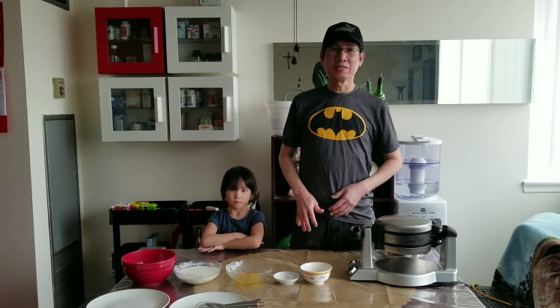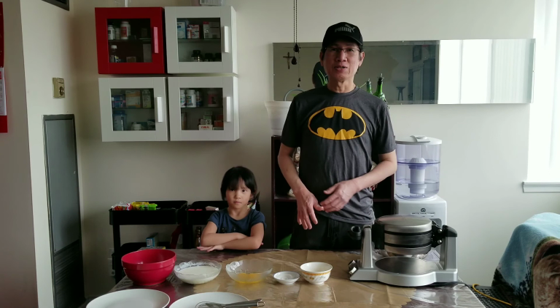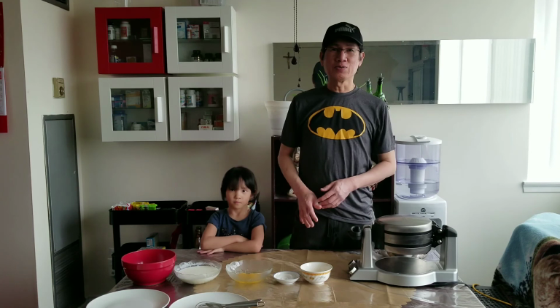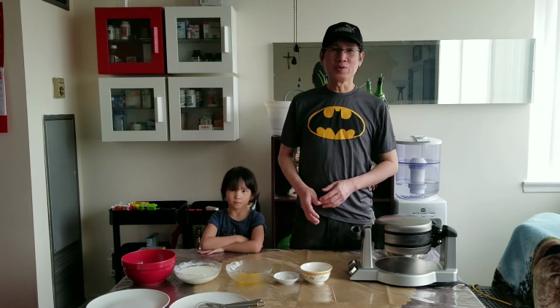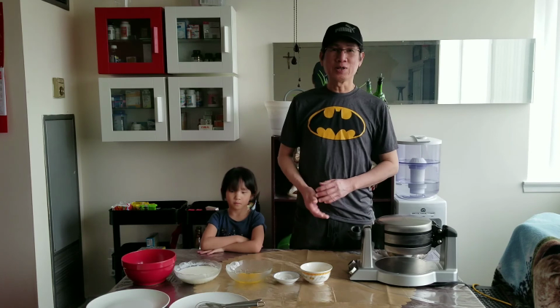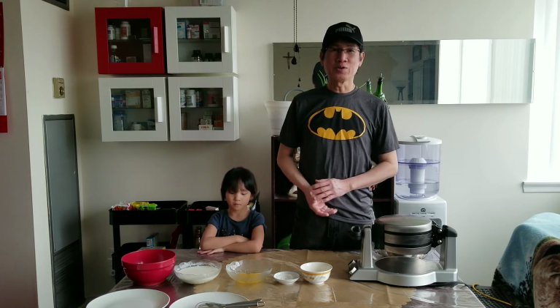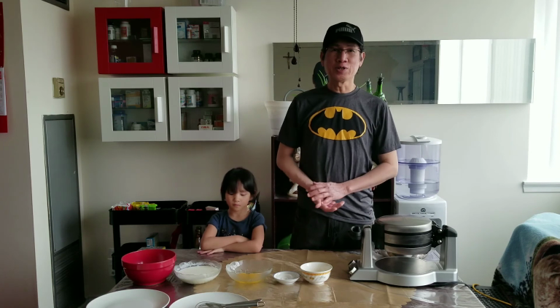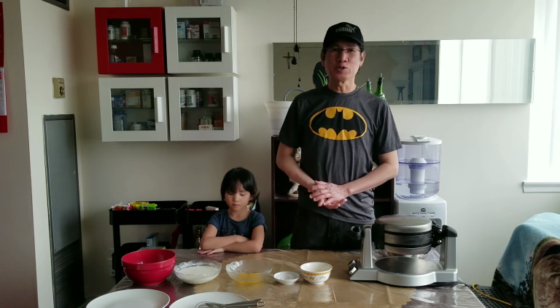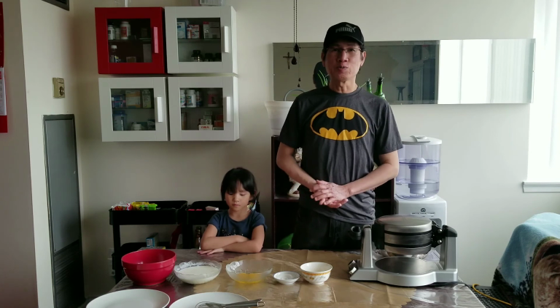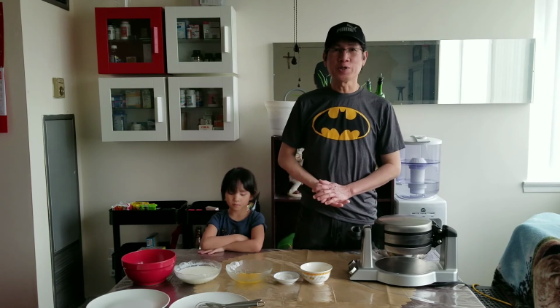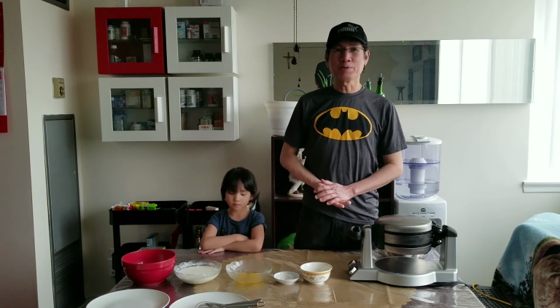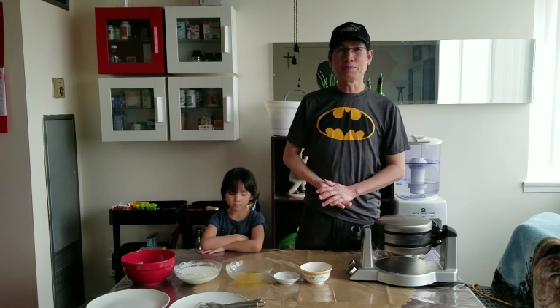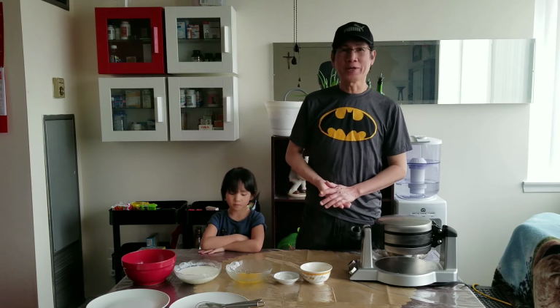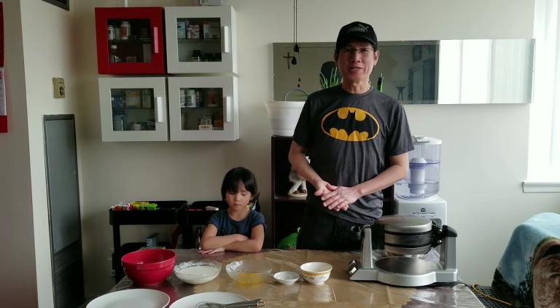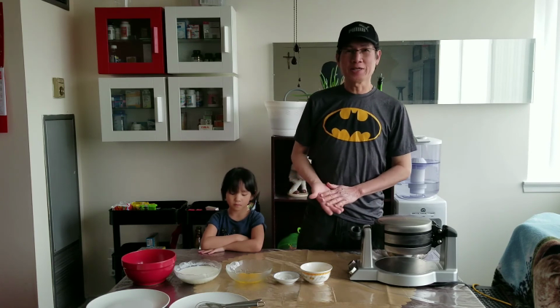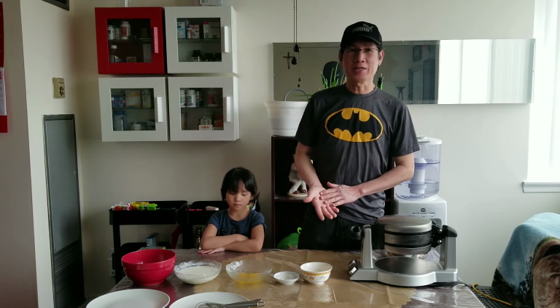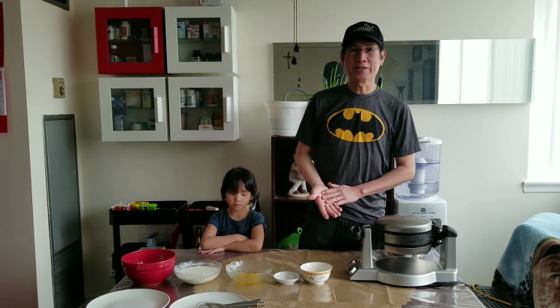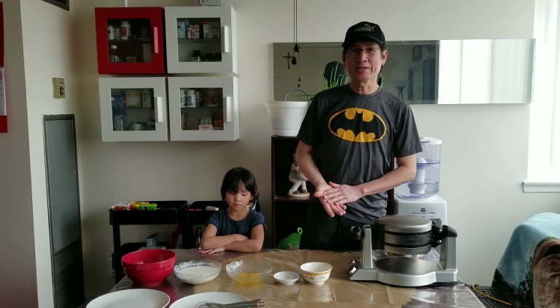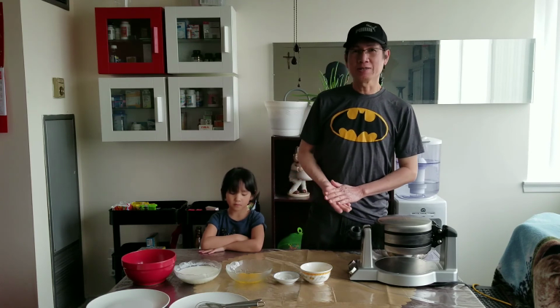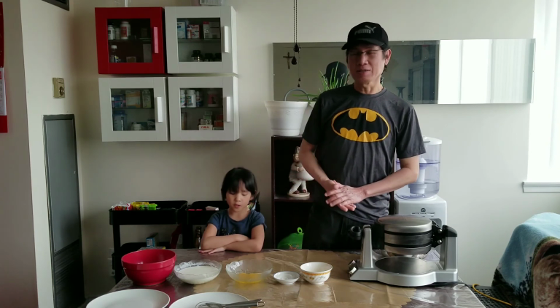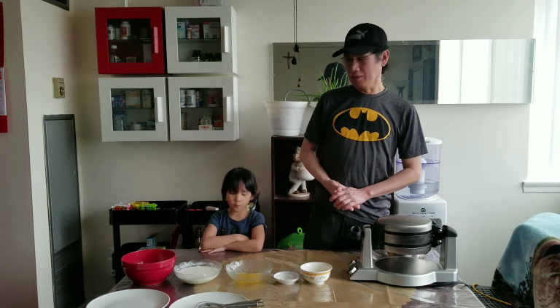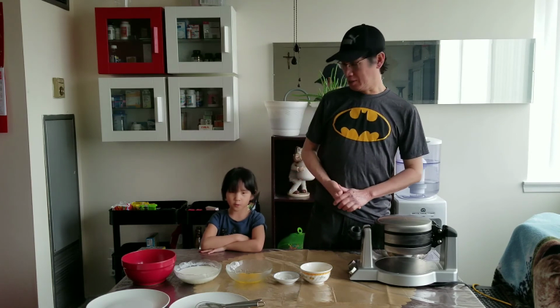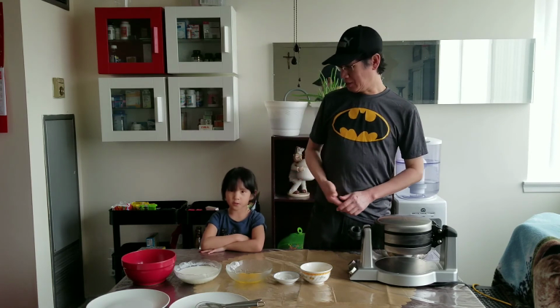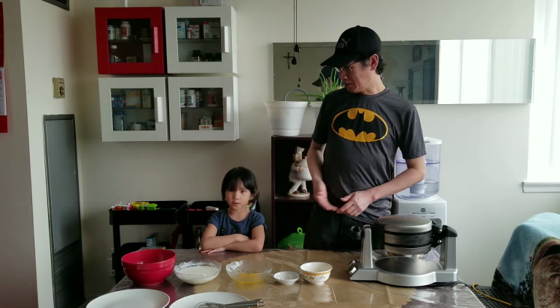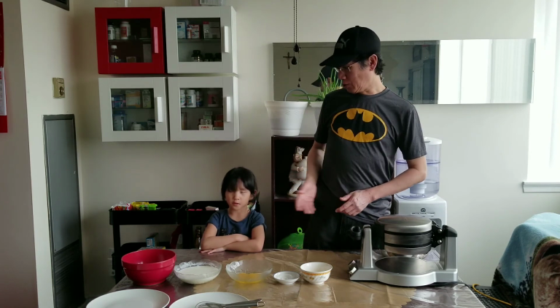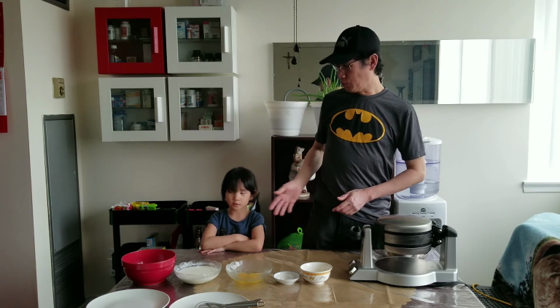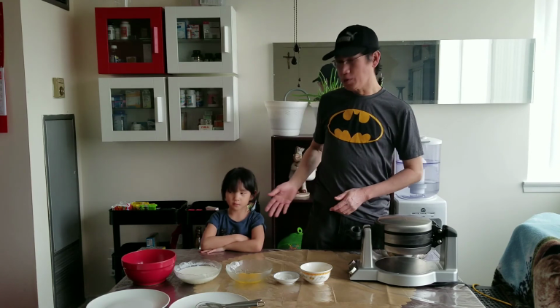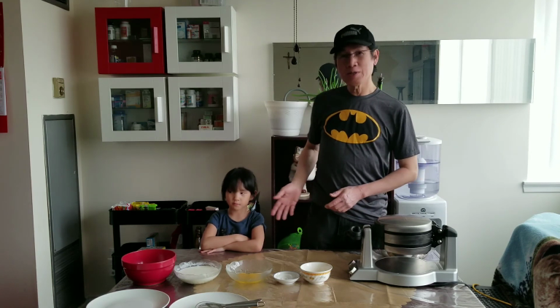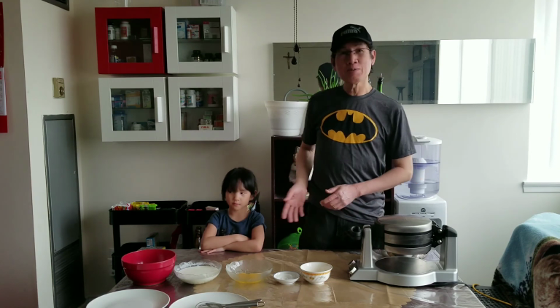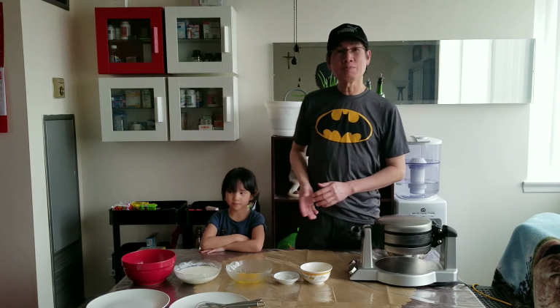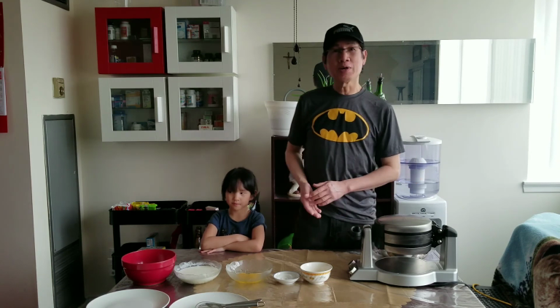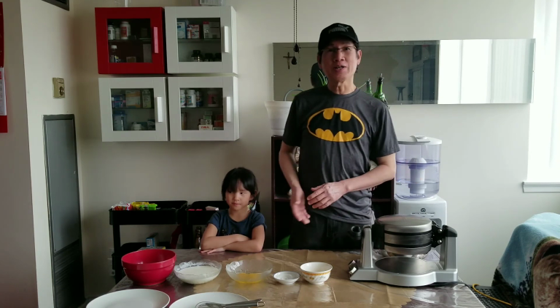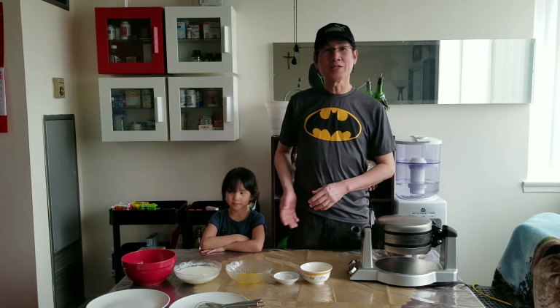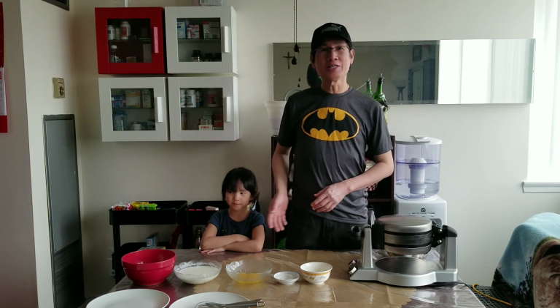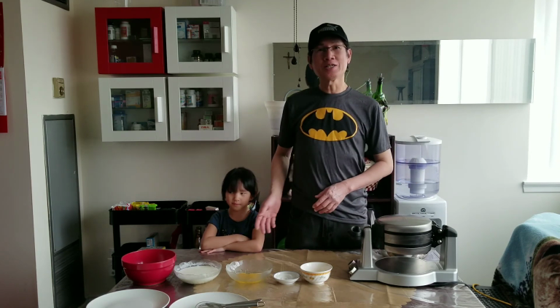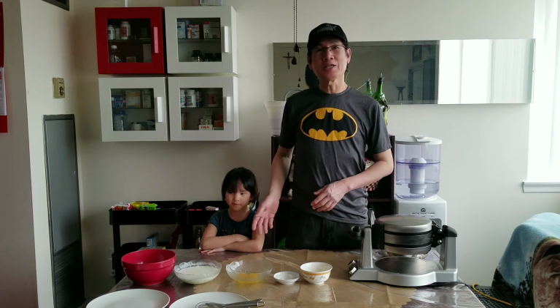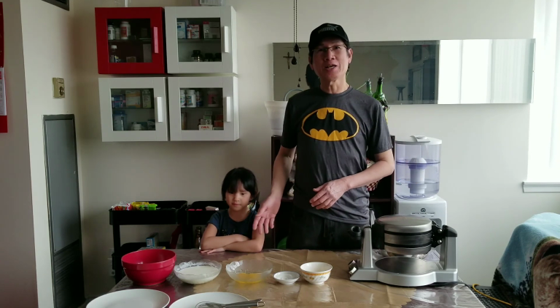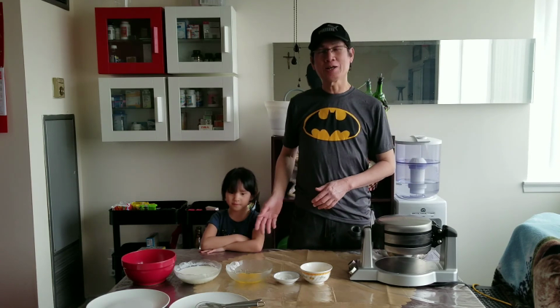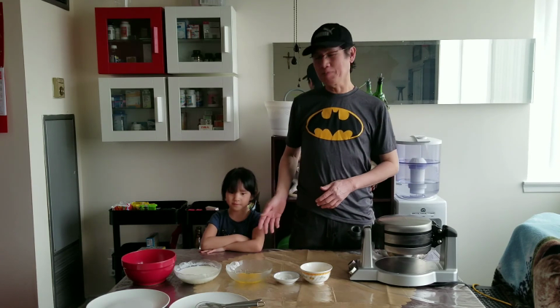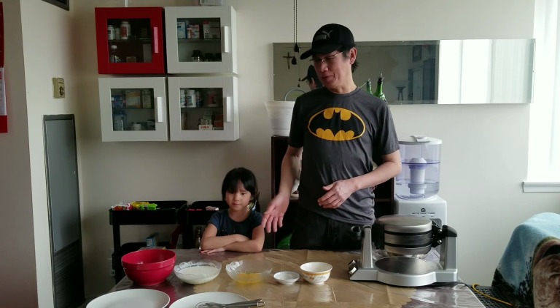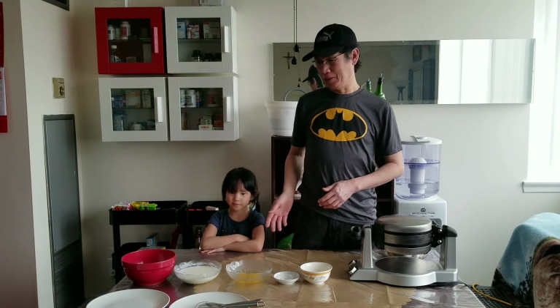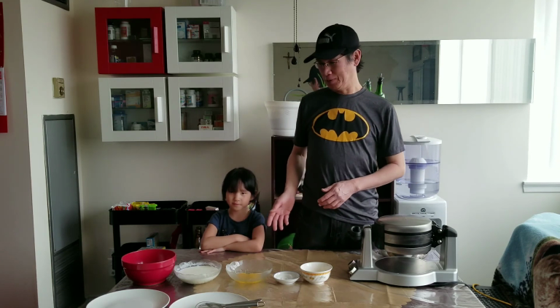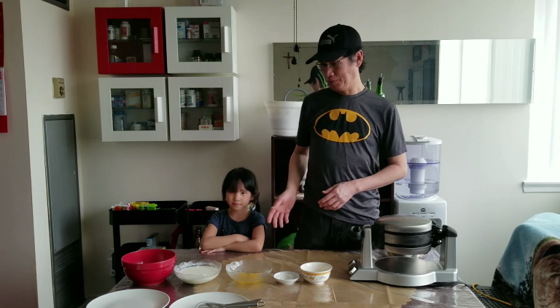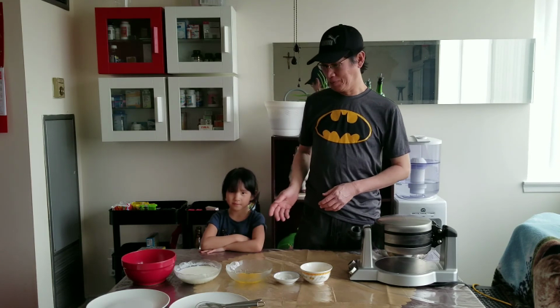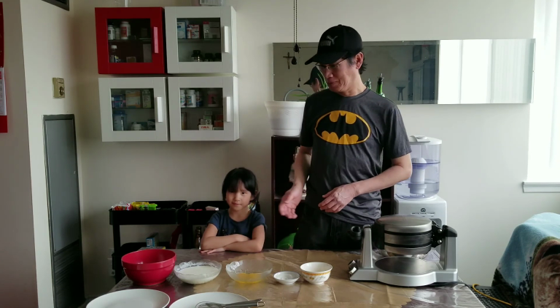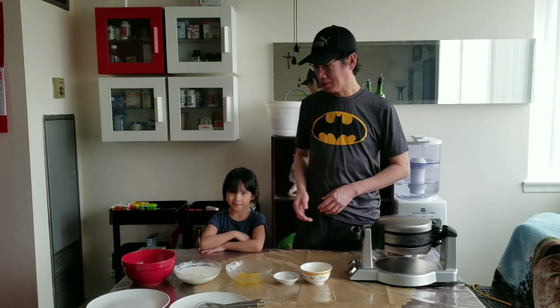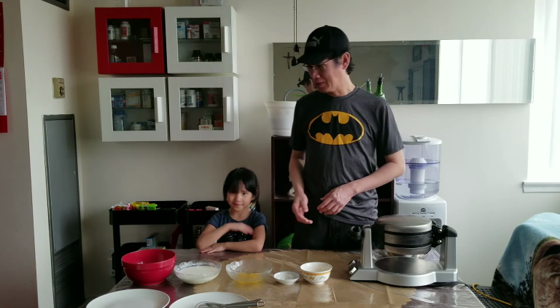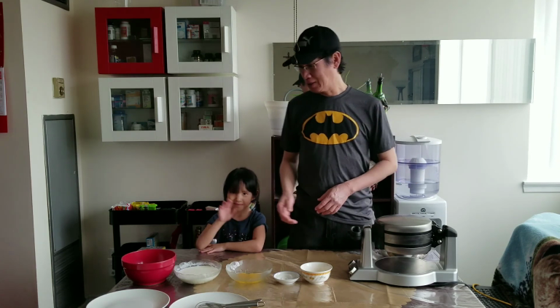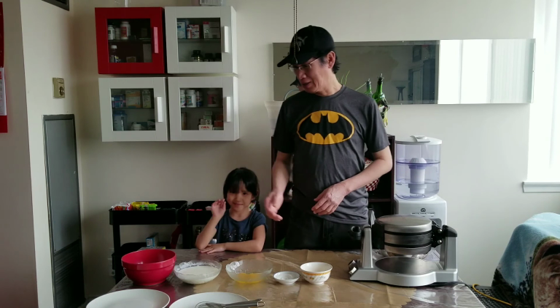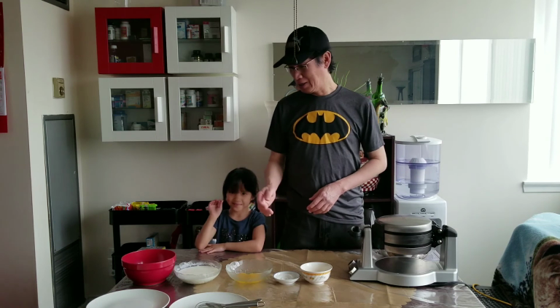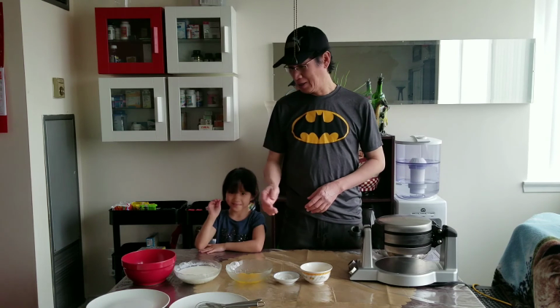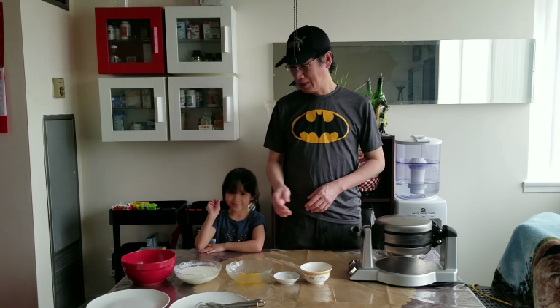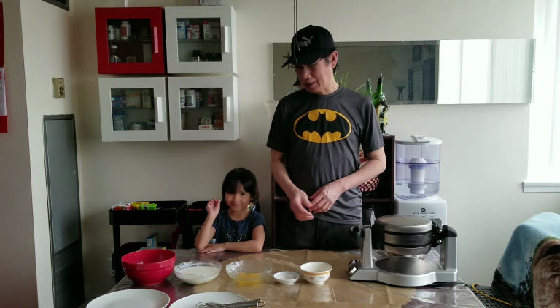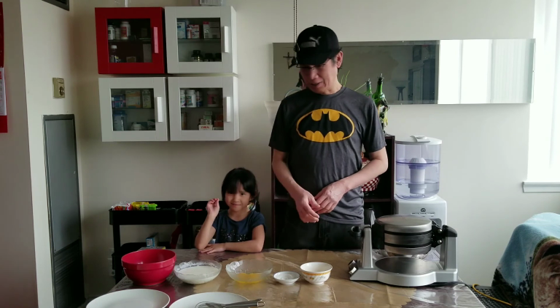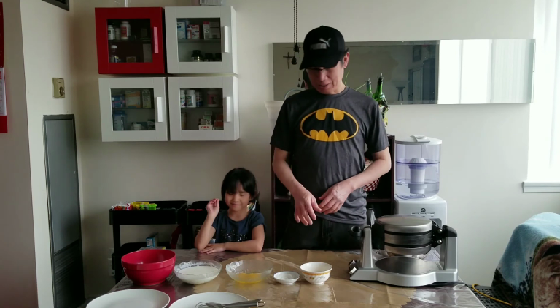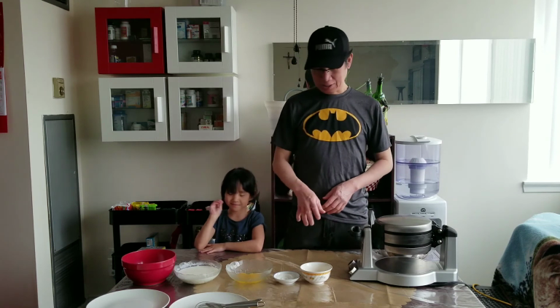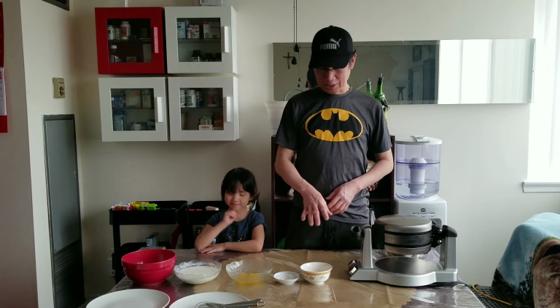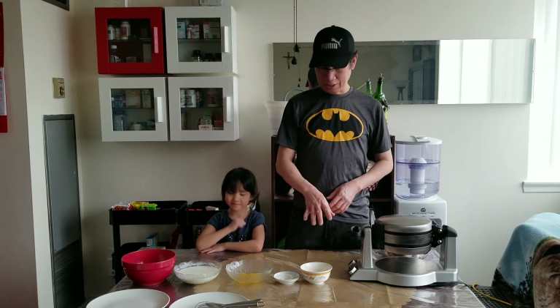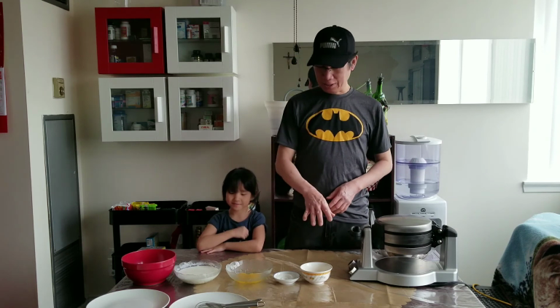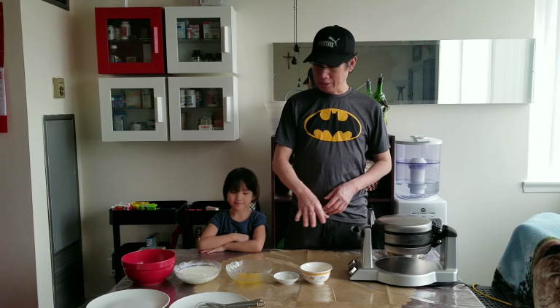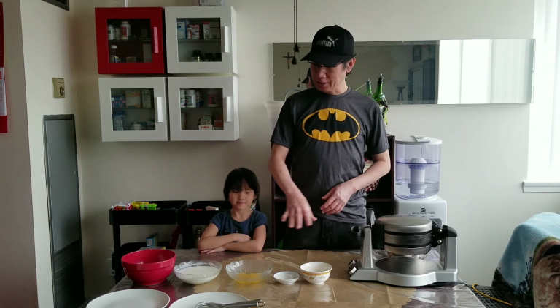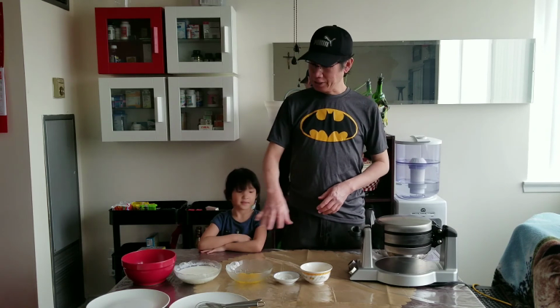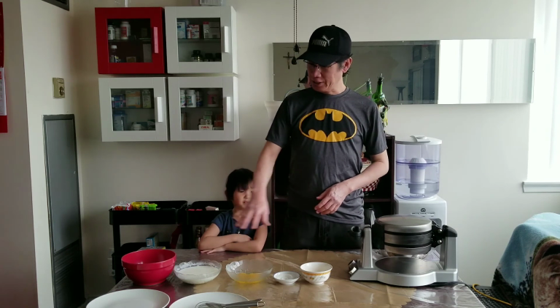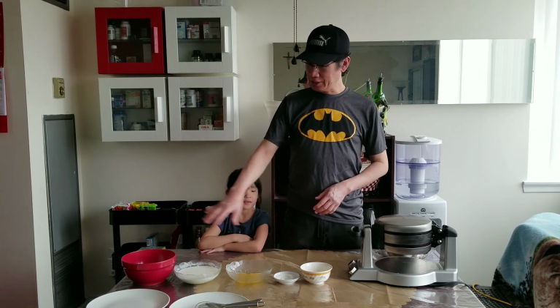We are going to make pancakes. This is Naomi, my little helper. And this is the ingredients.